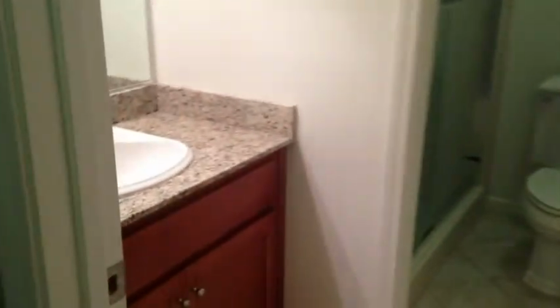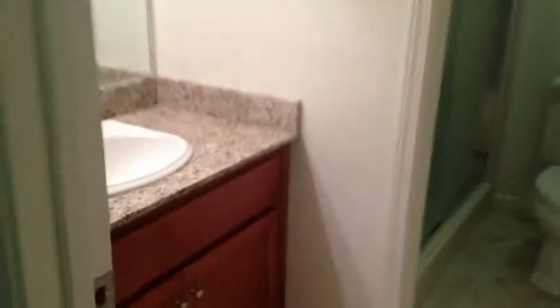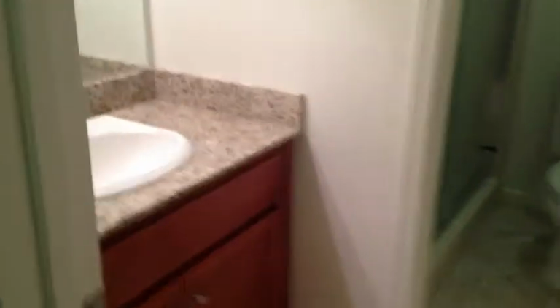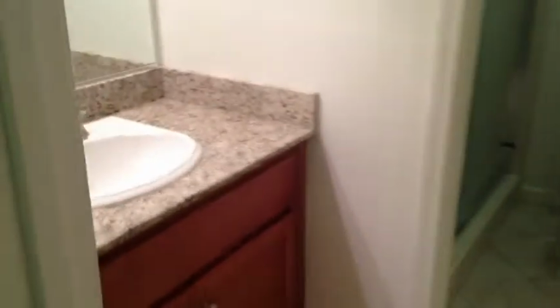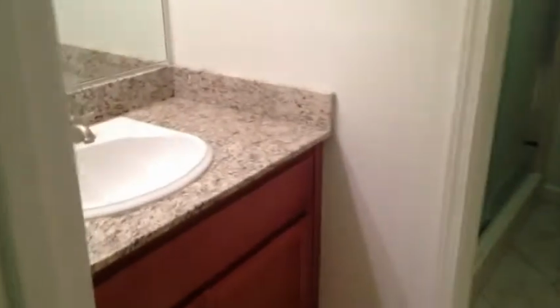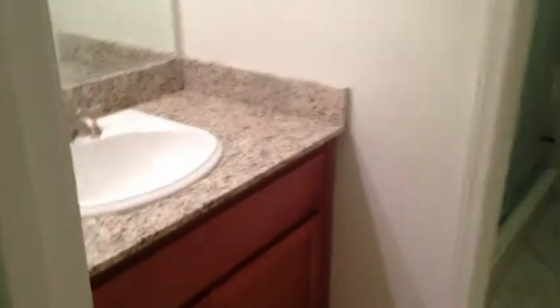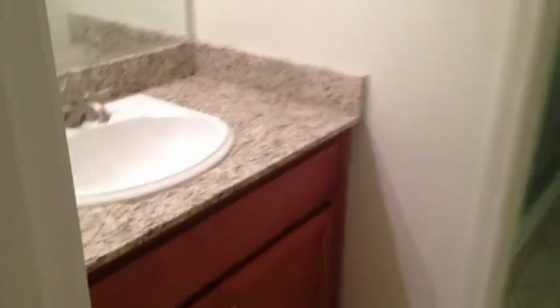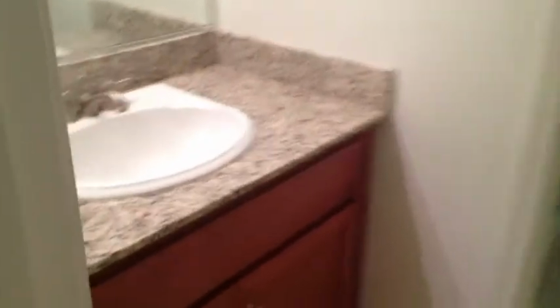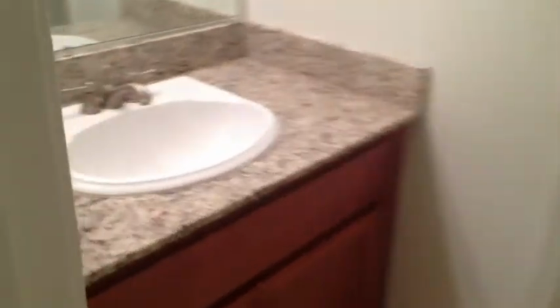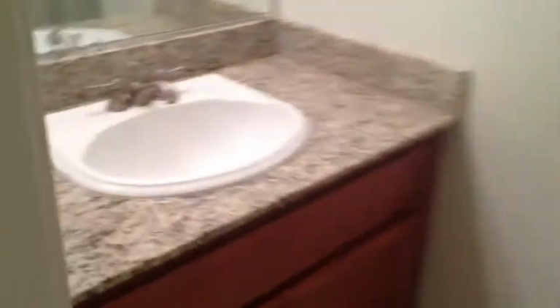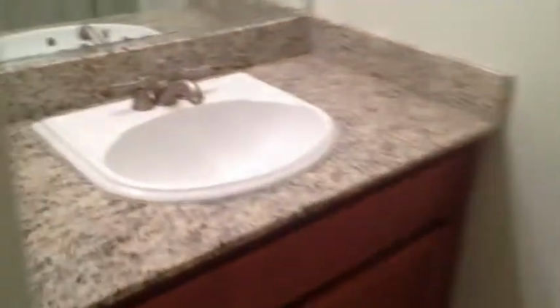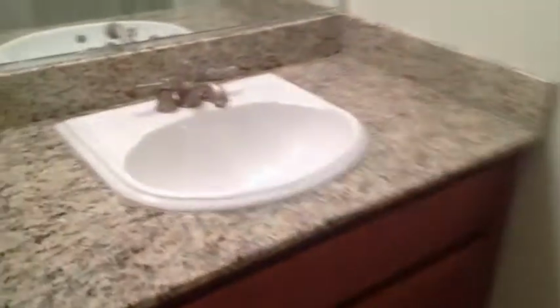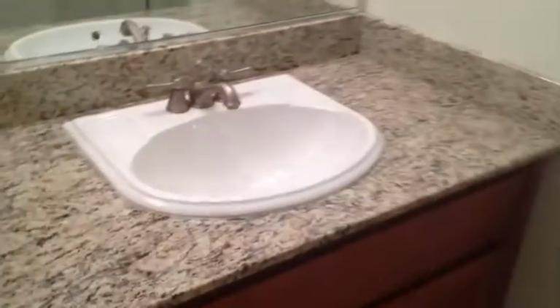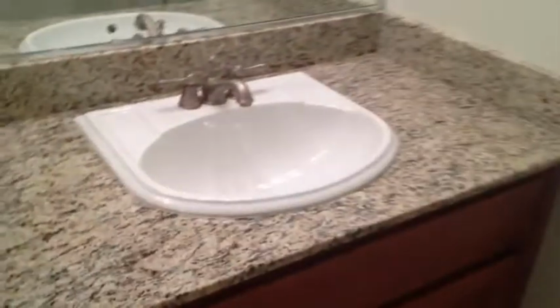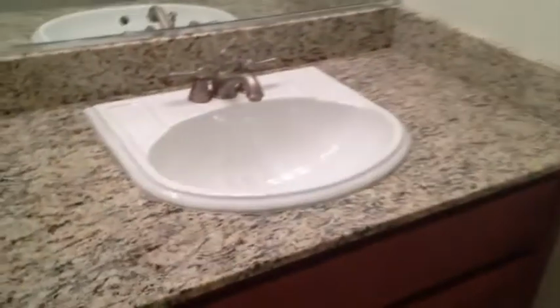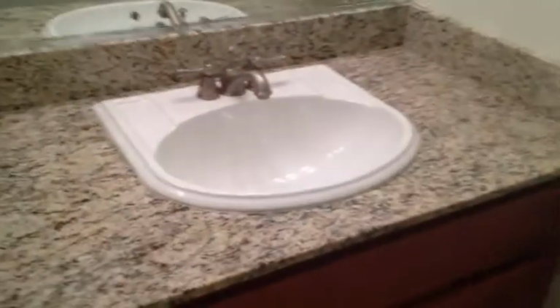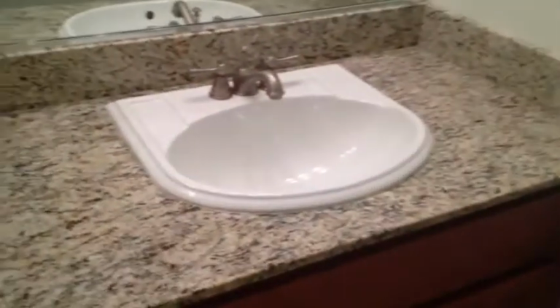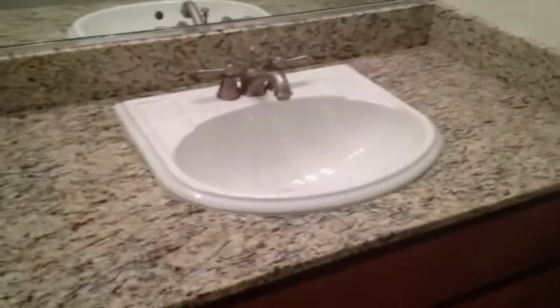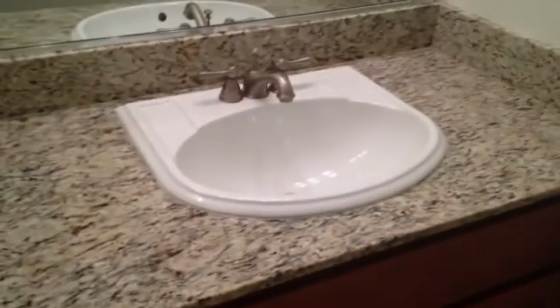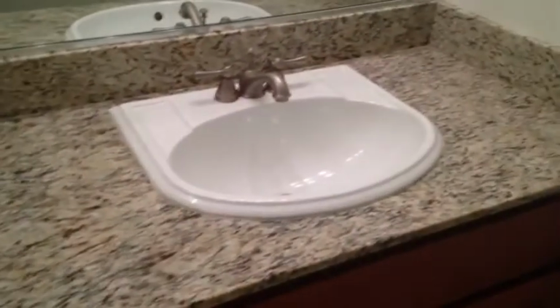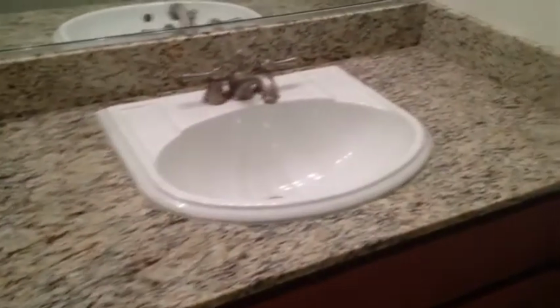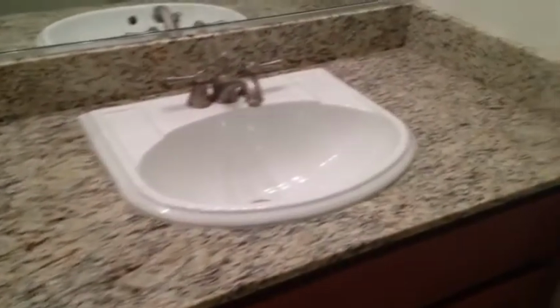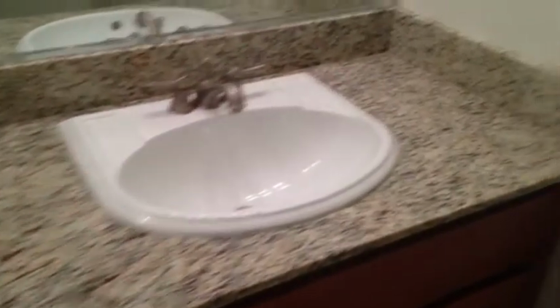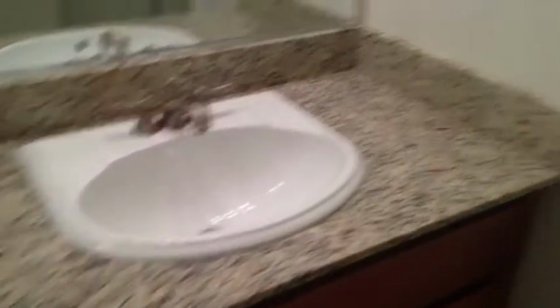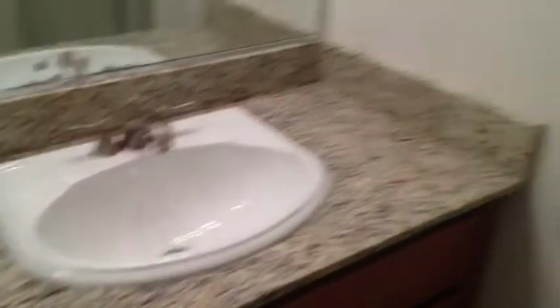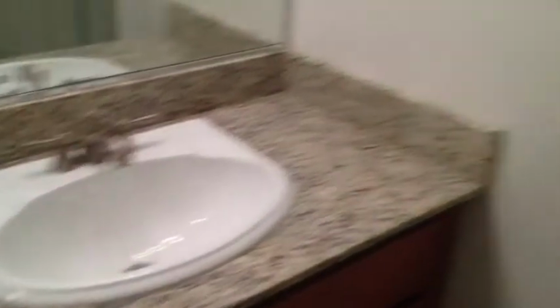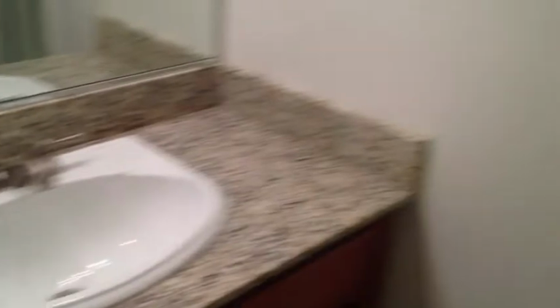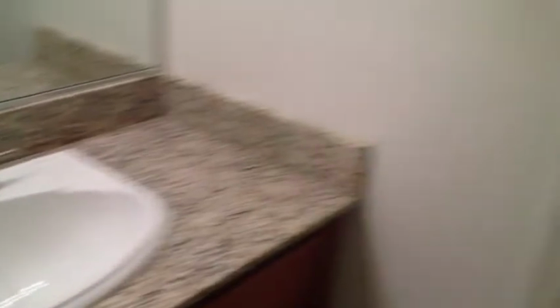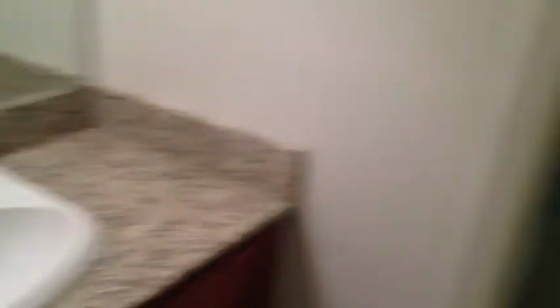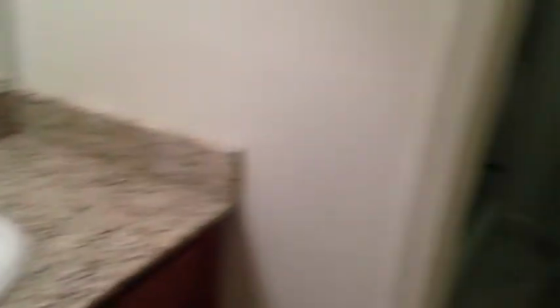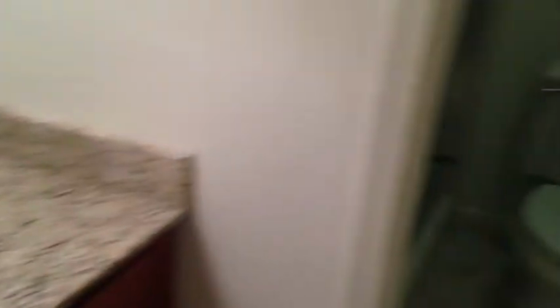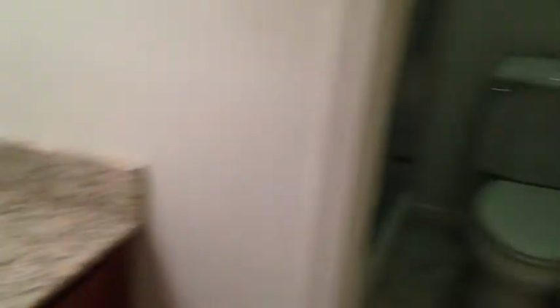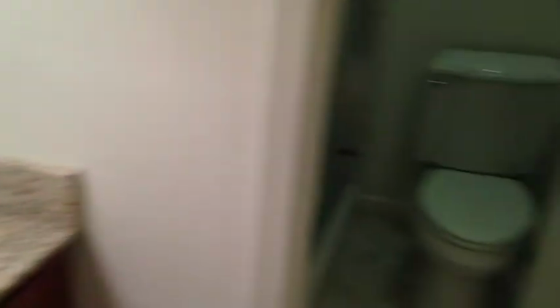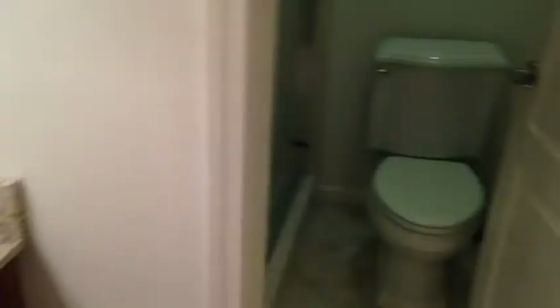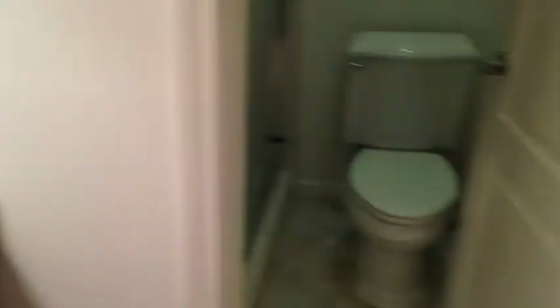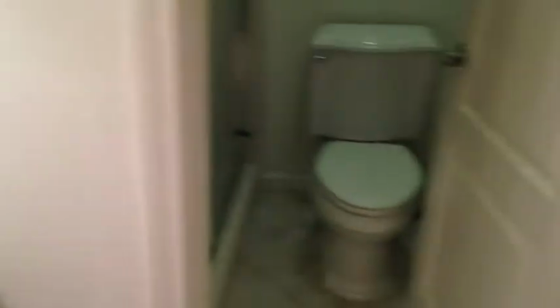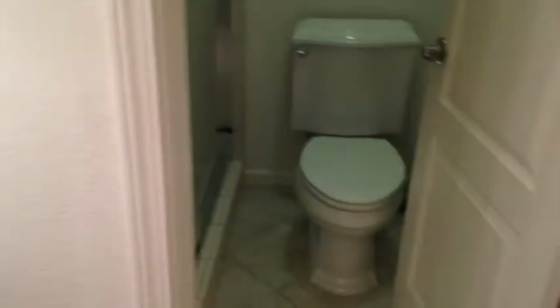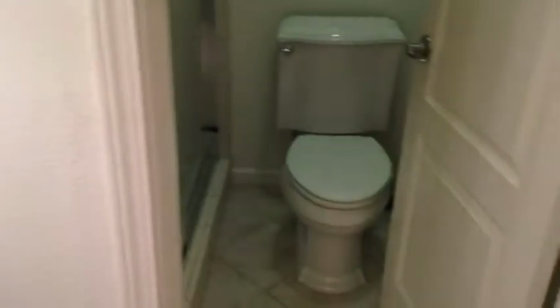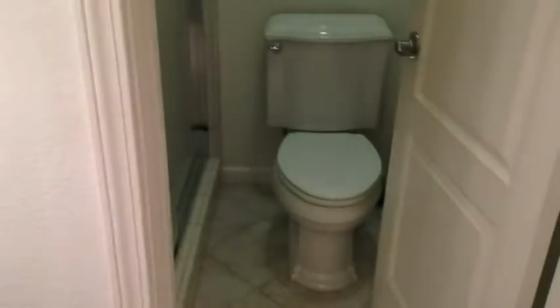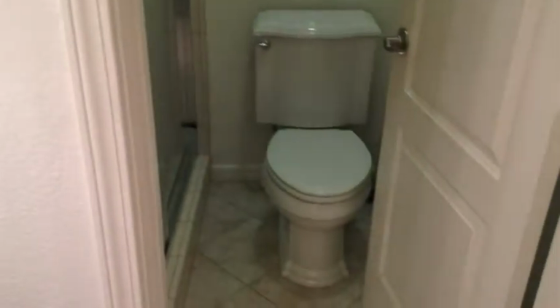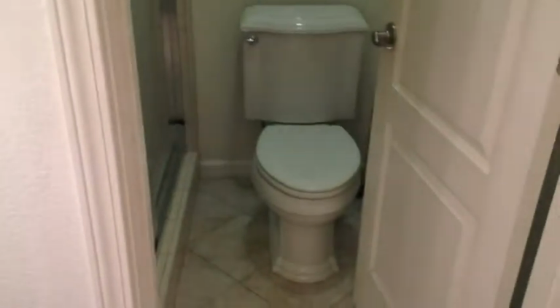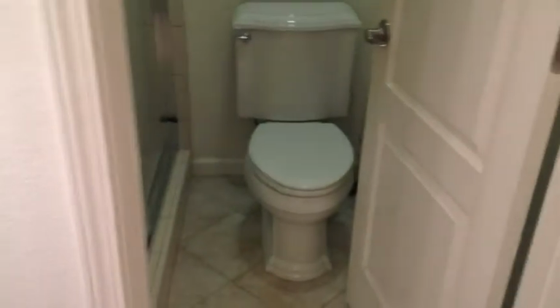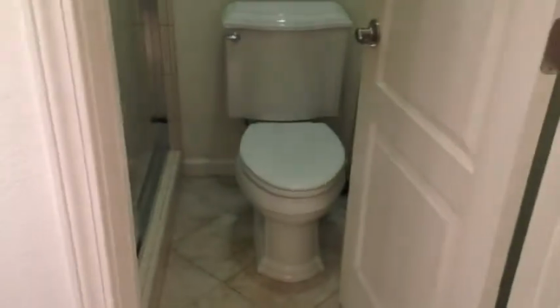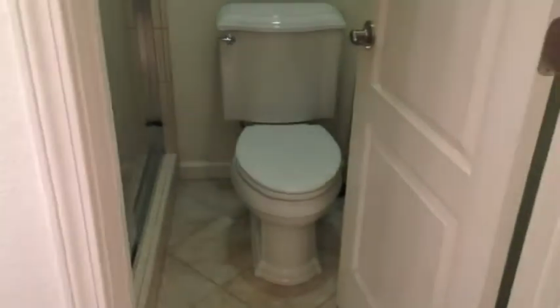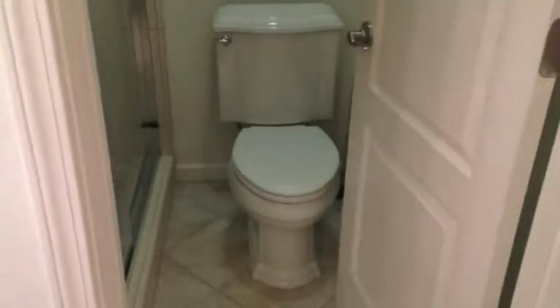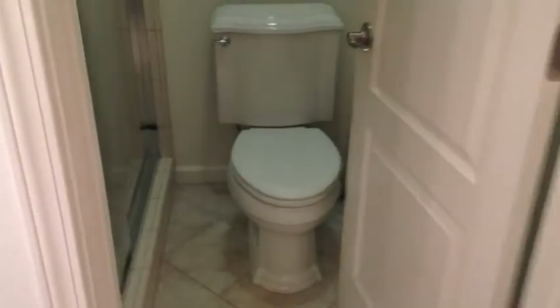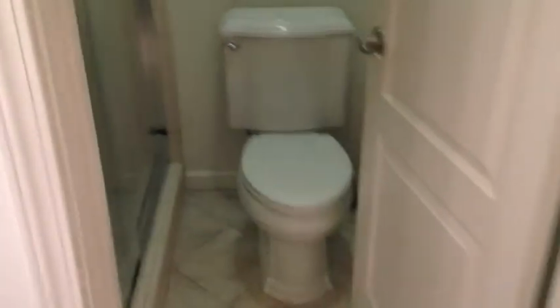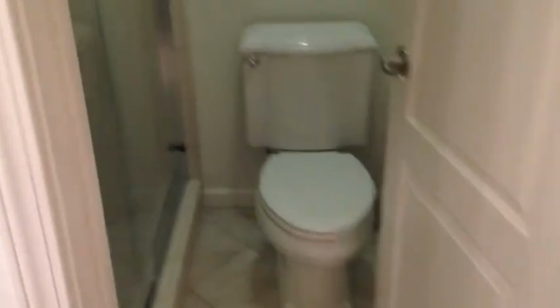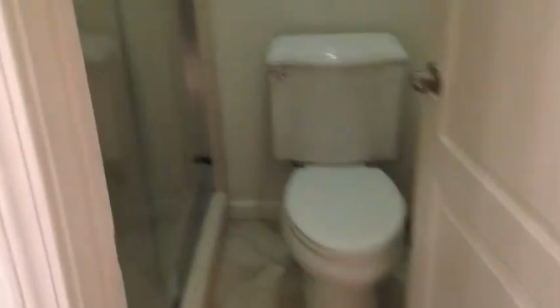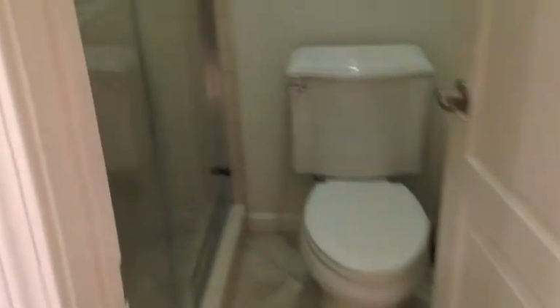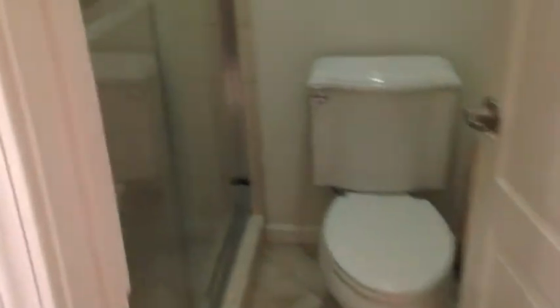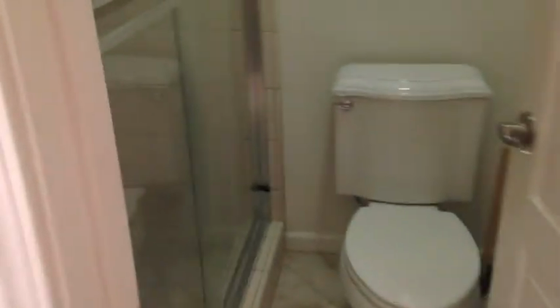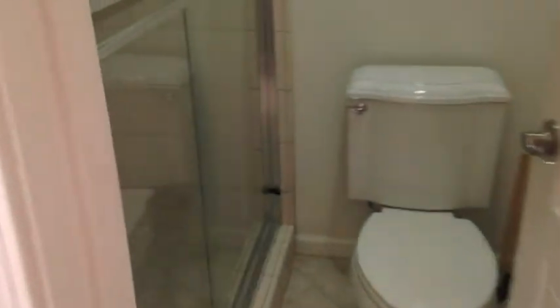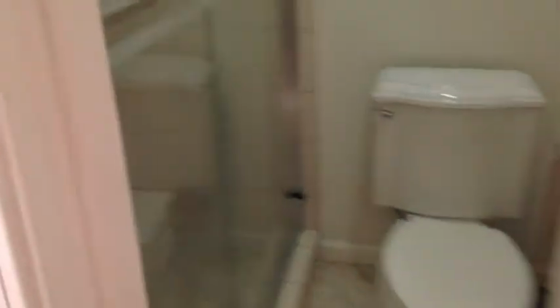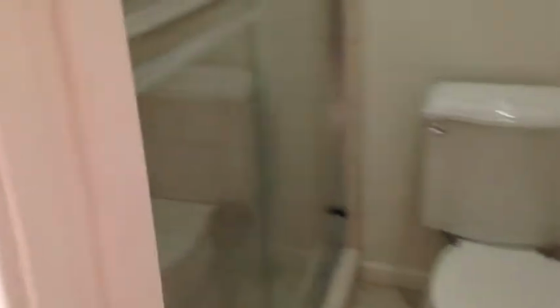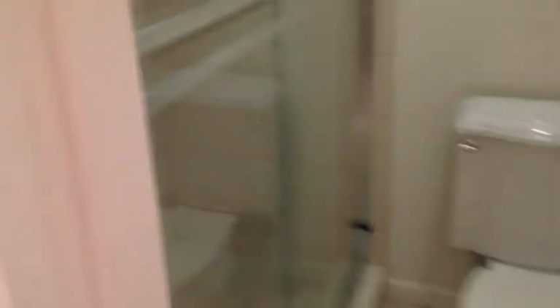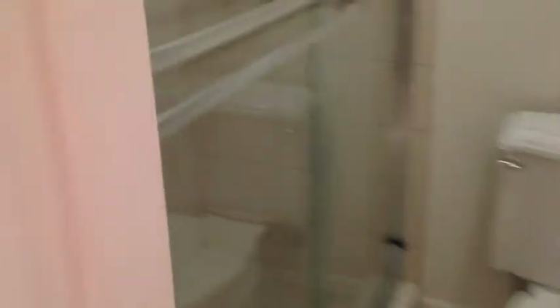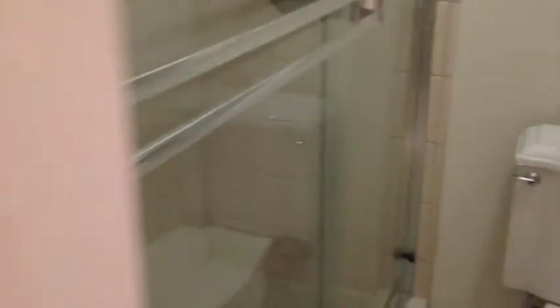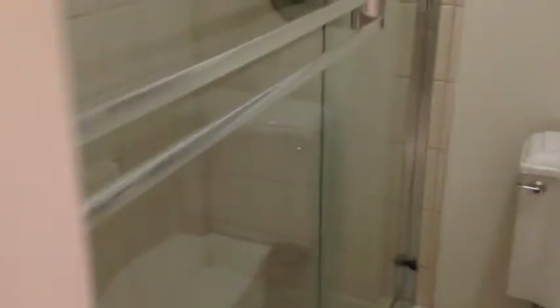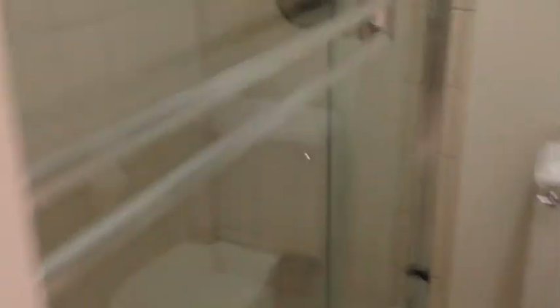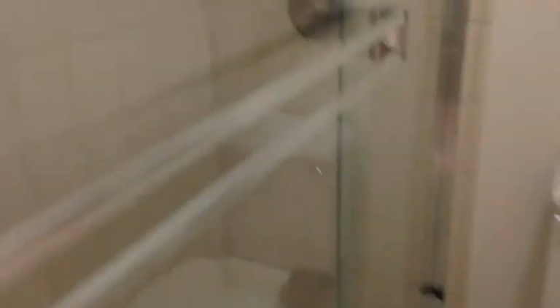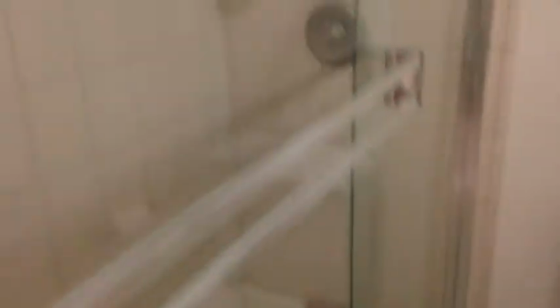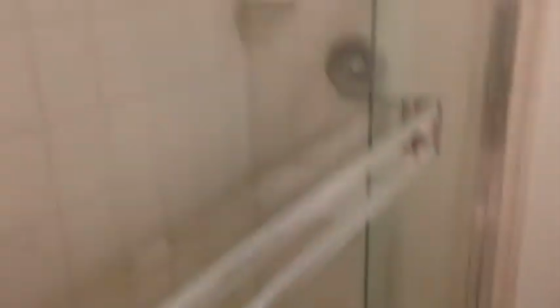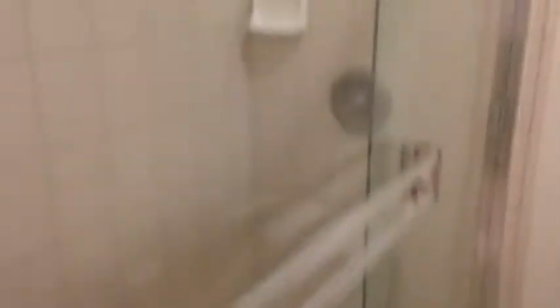This is the first bathroom here. It has granite countertops, tile flooring, and a shower stall.